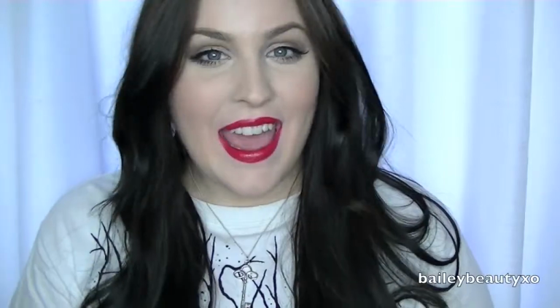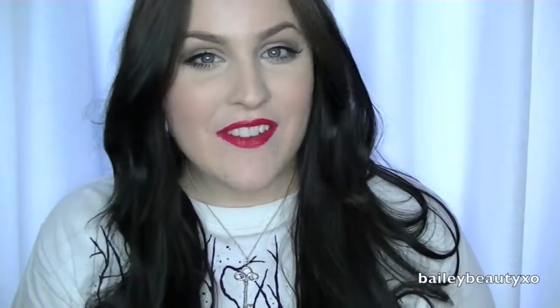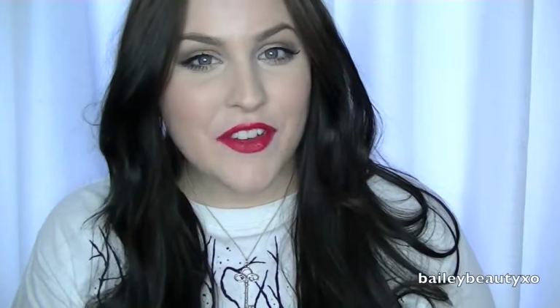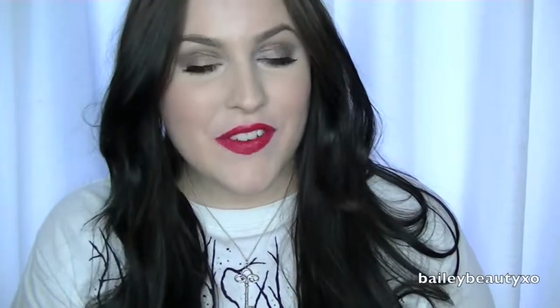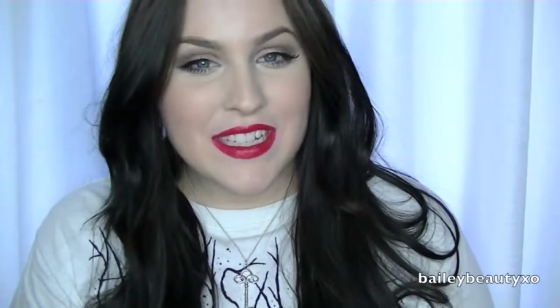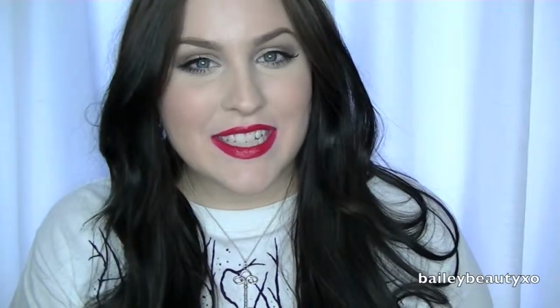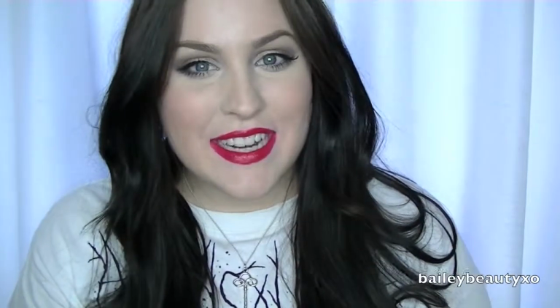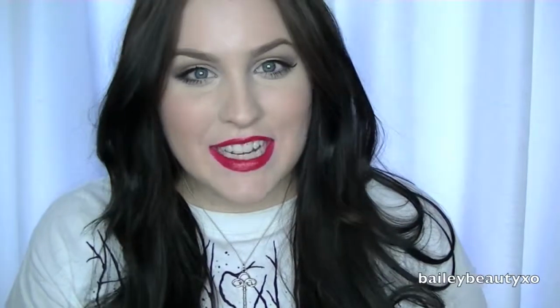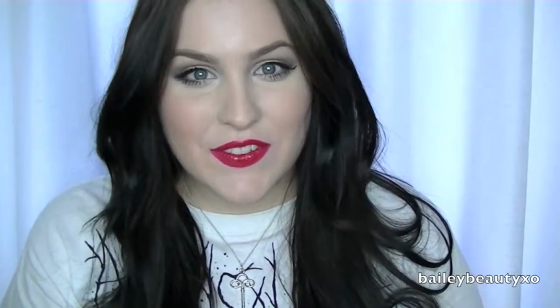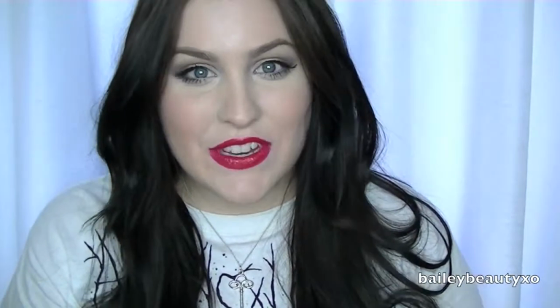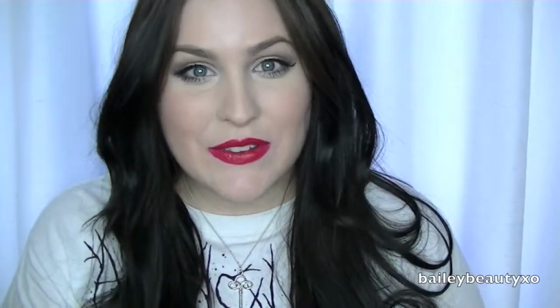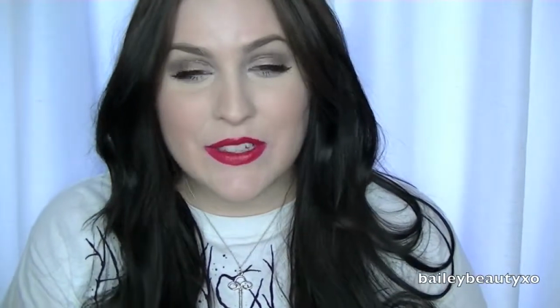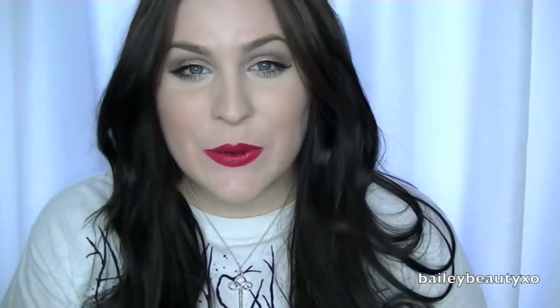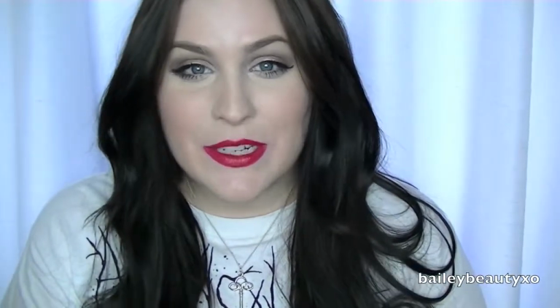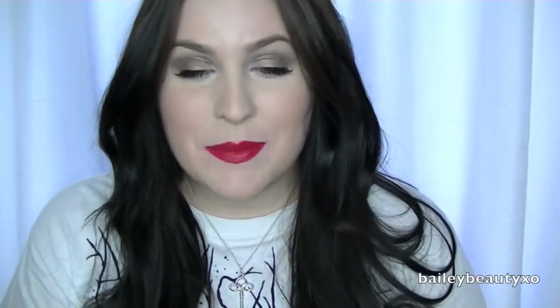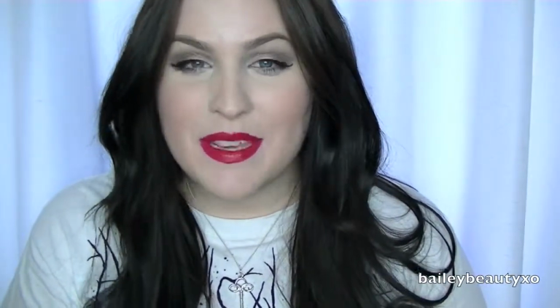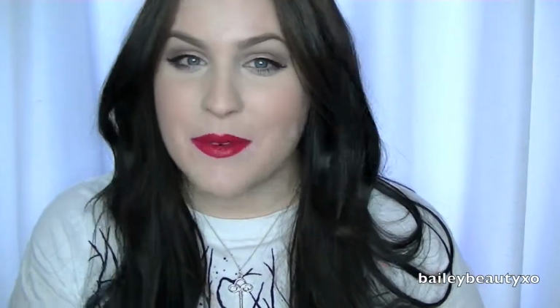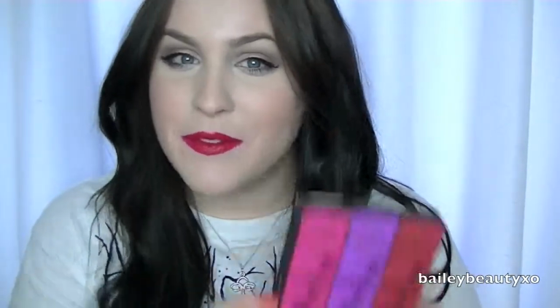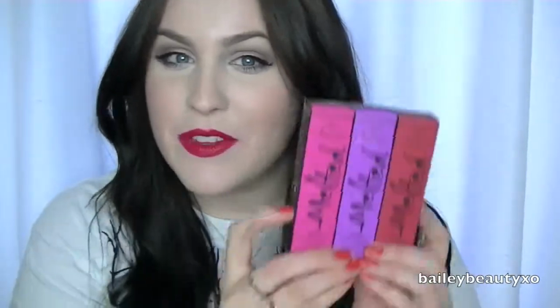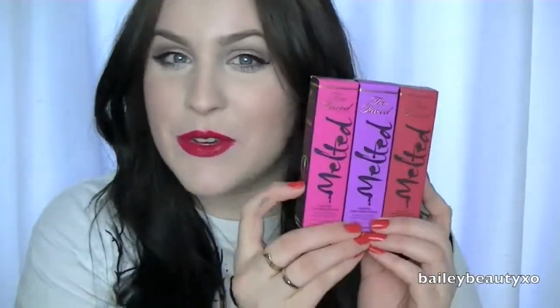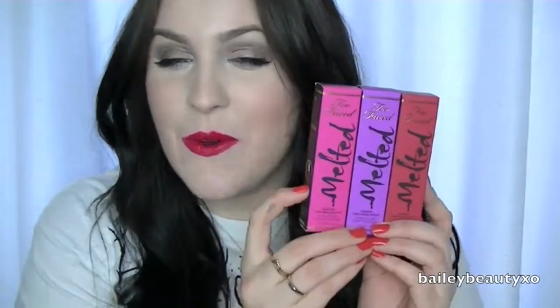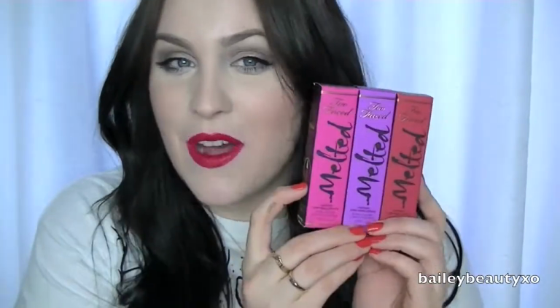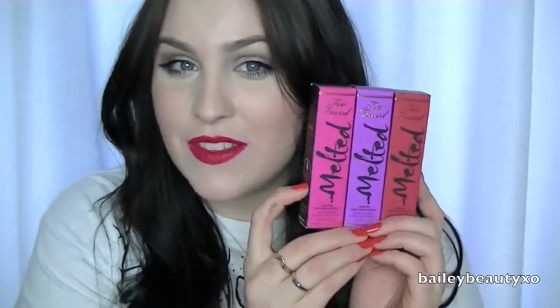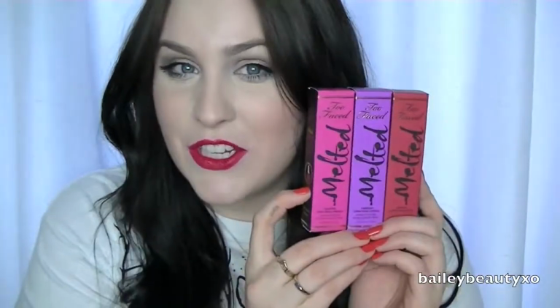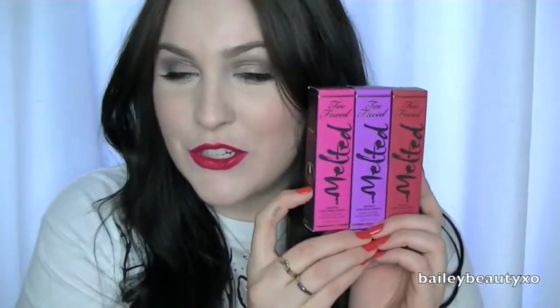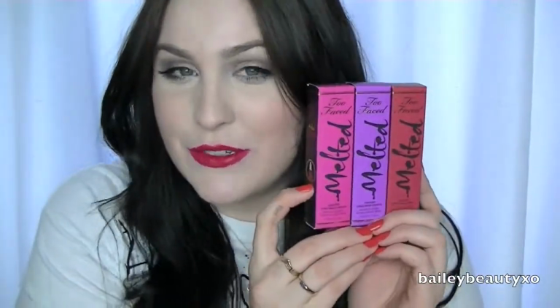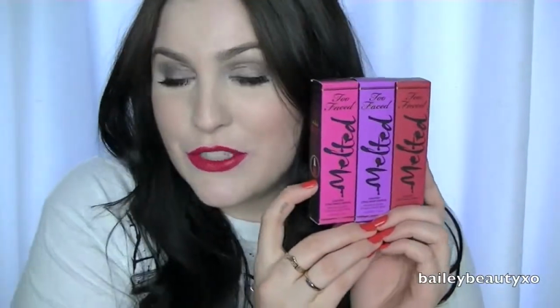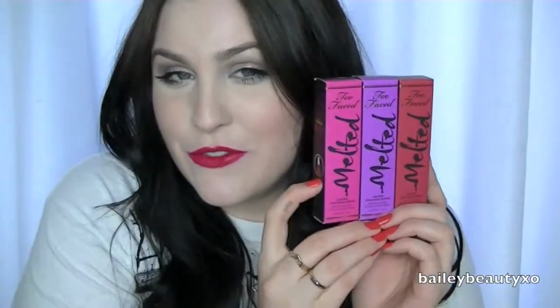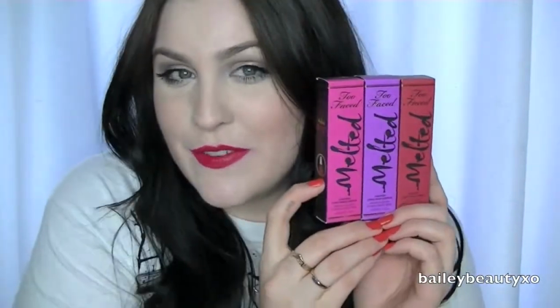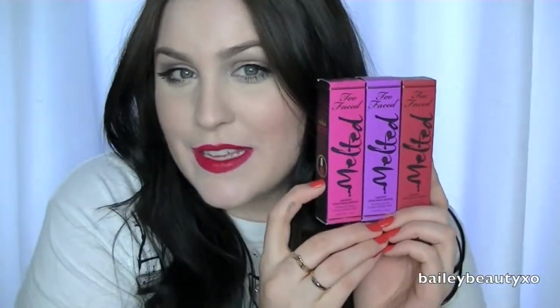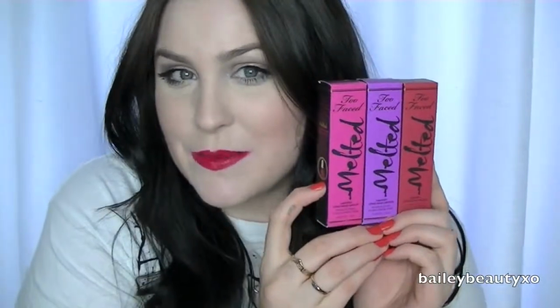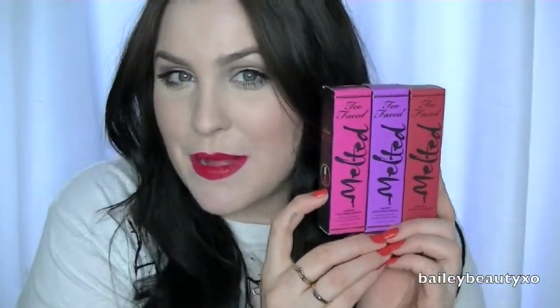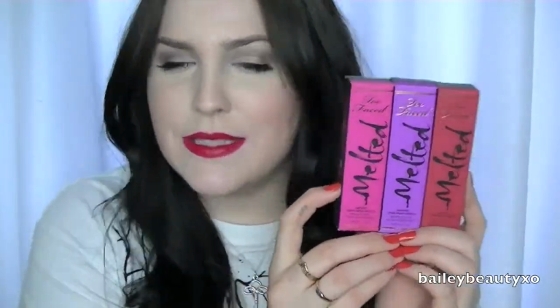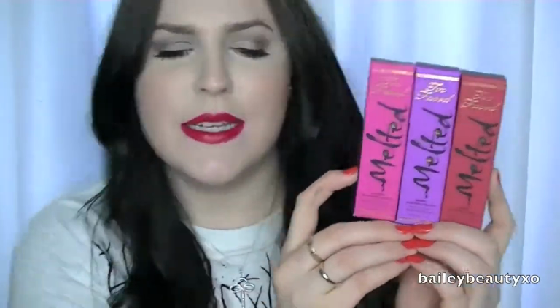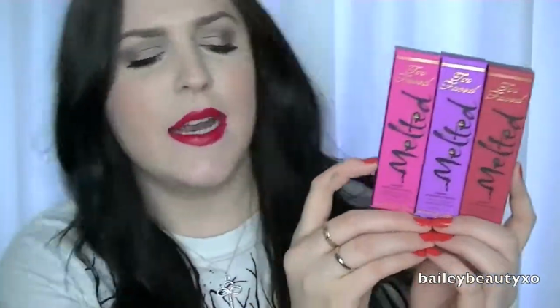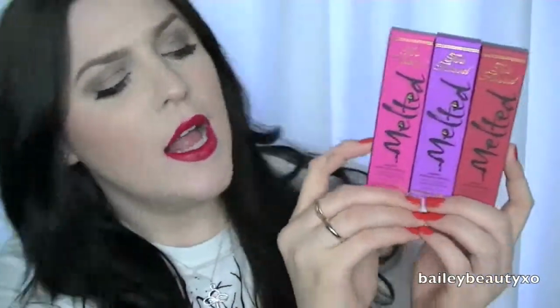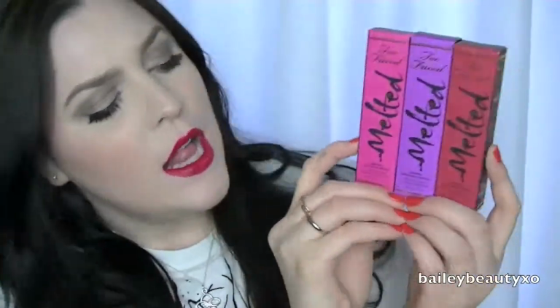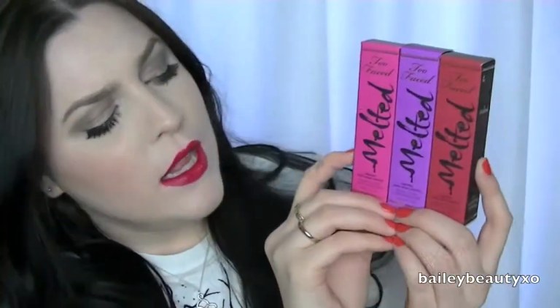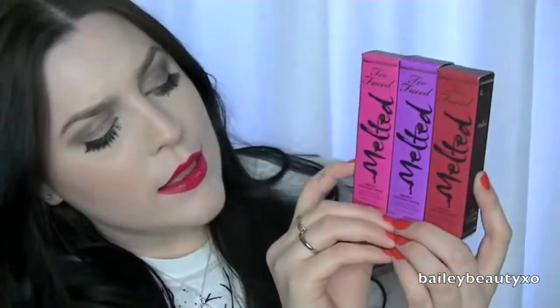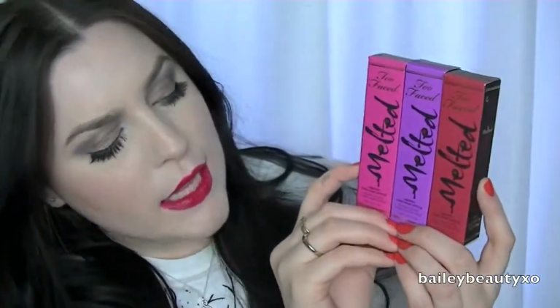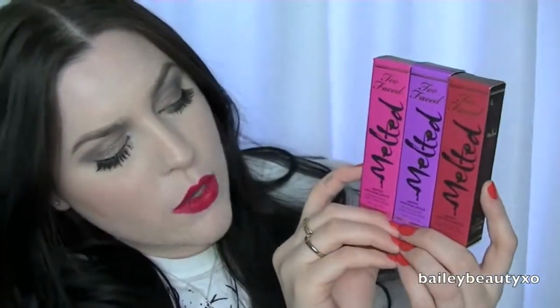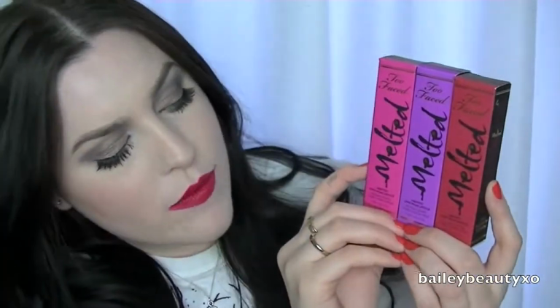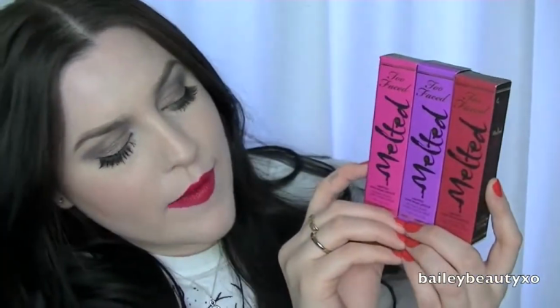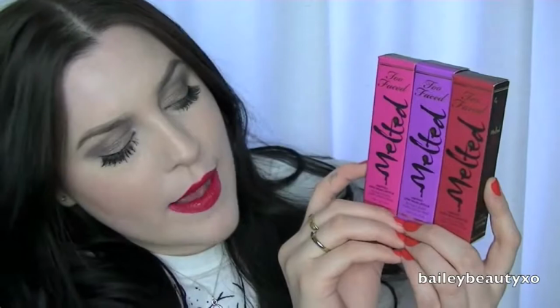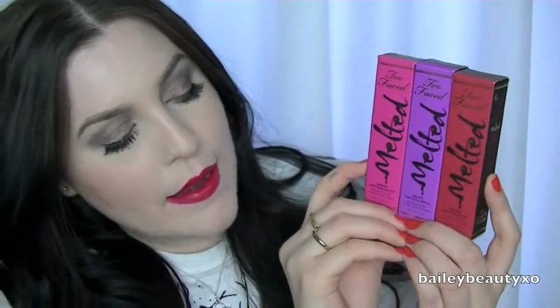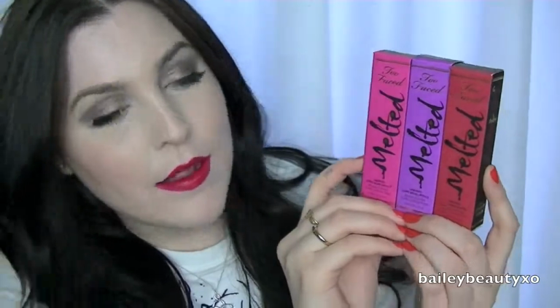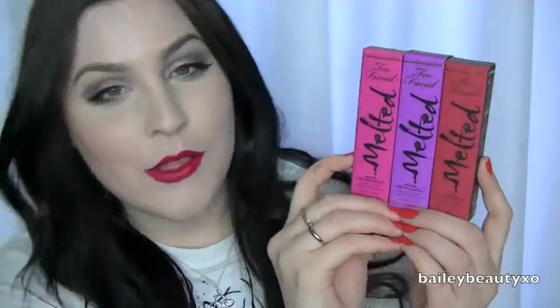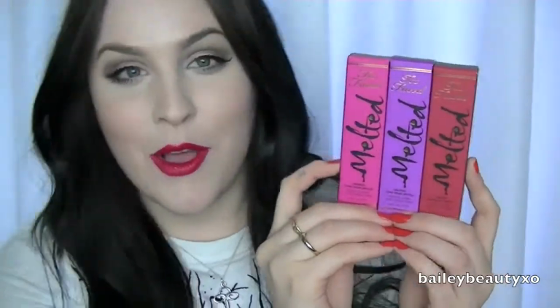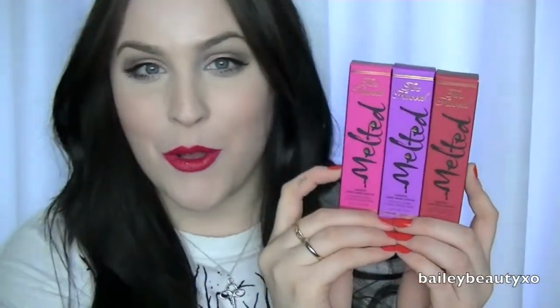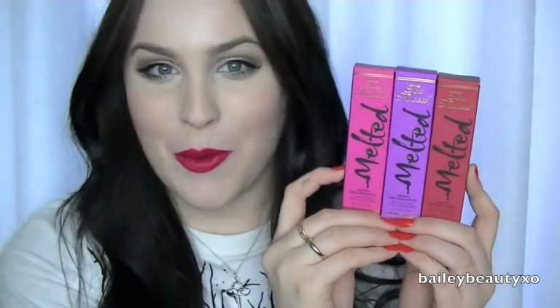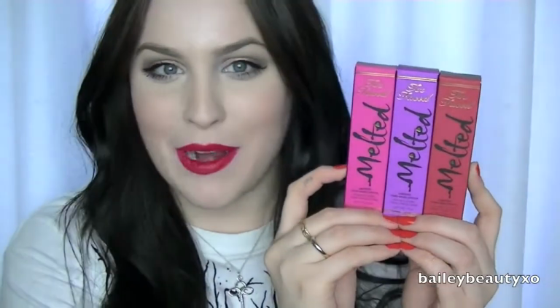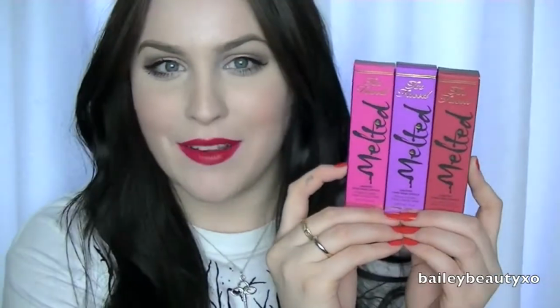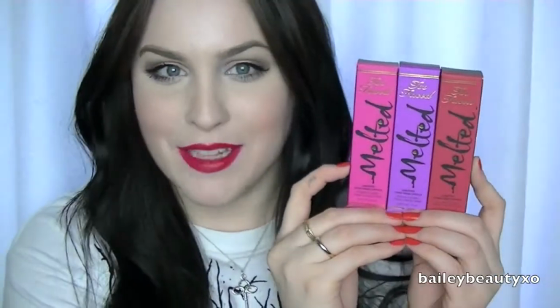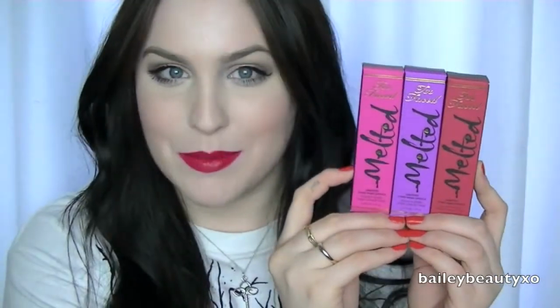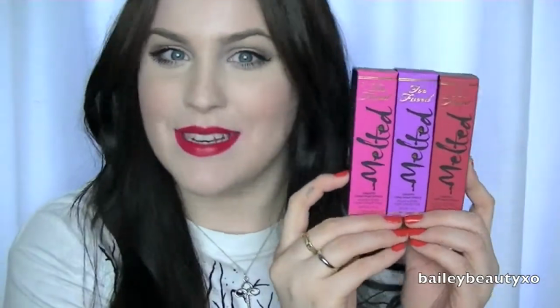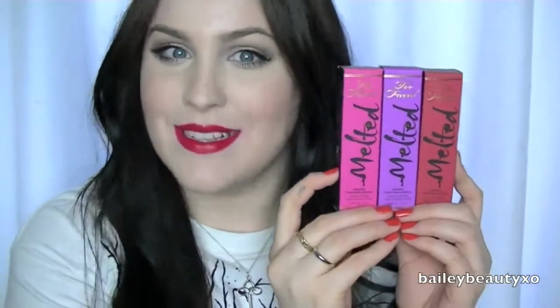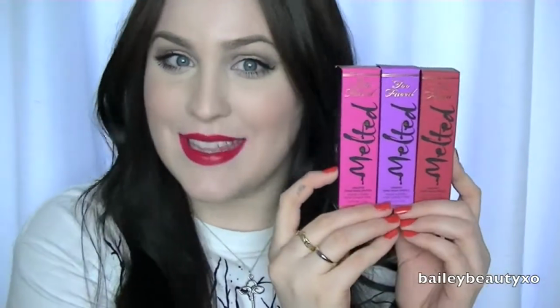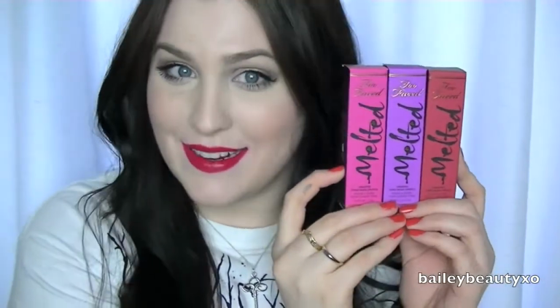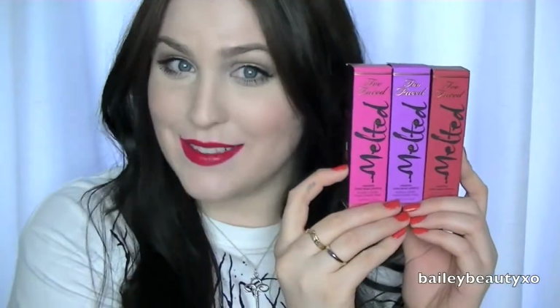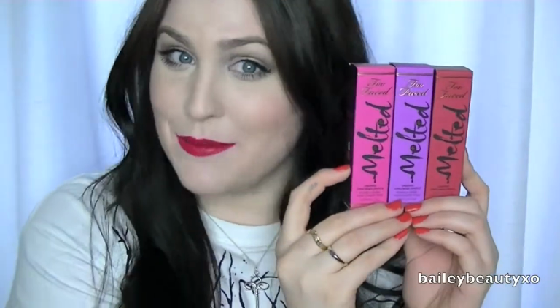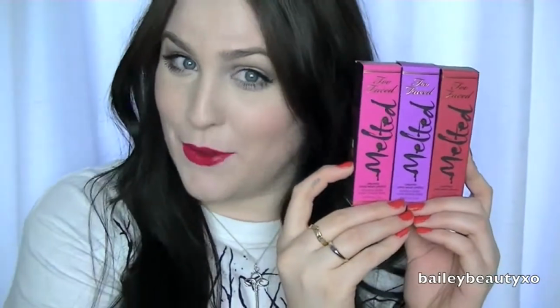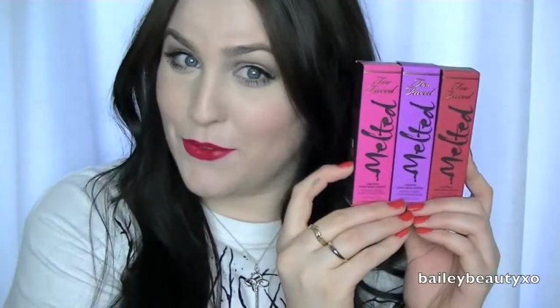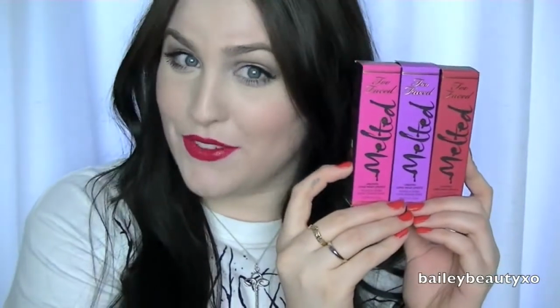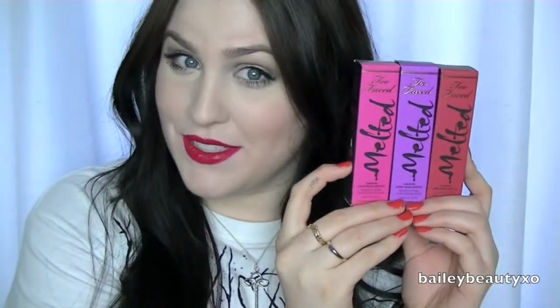Hey everyone! Today's video is going to be a review on the new Too Faced Melted Liquefied Longwearing Lipsticks — that is a mouthful.